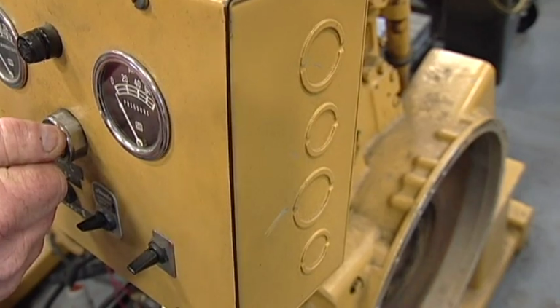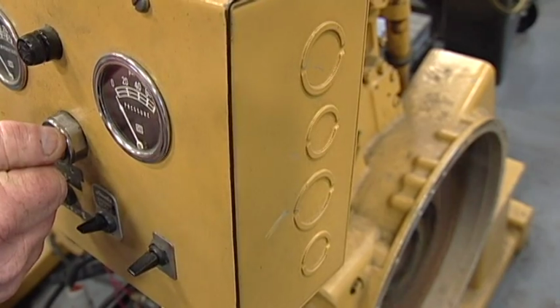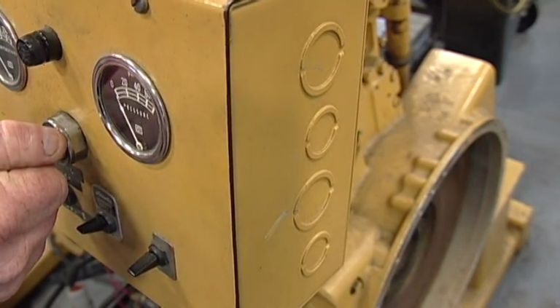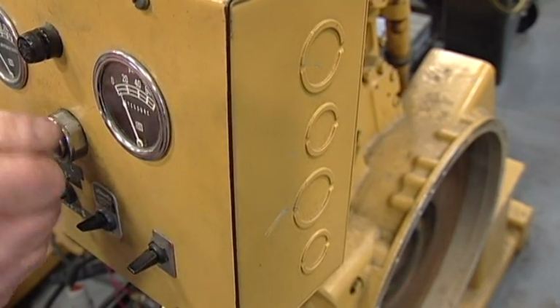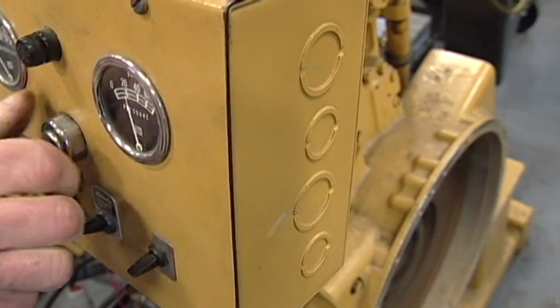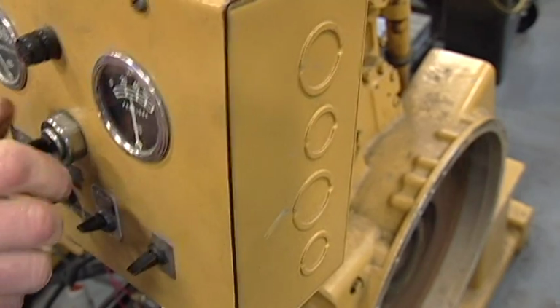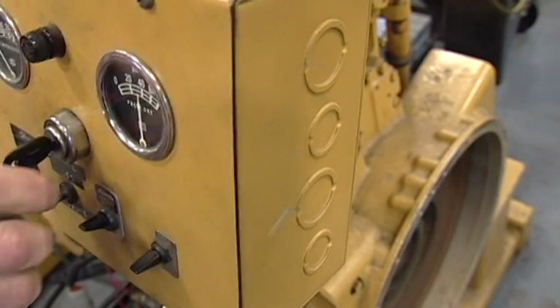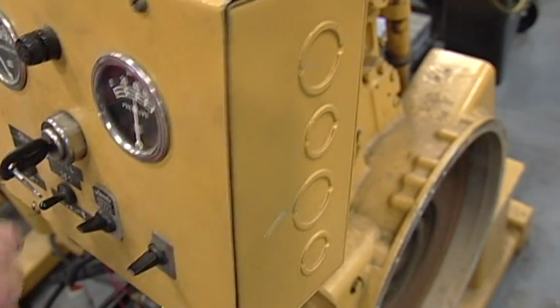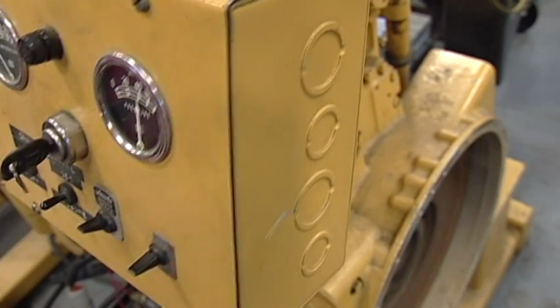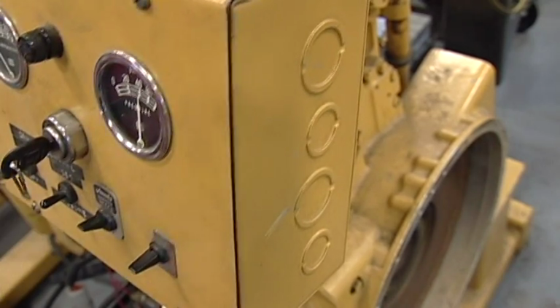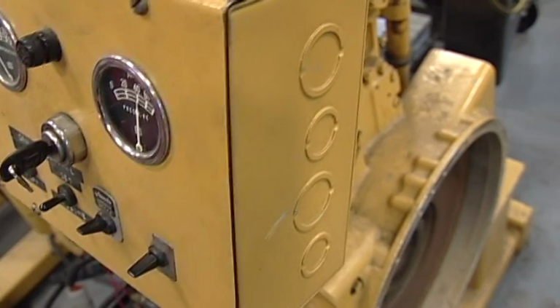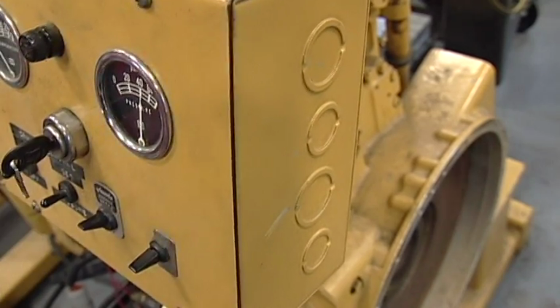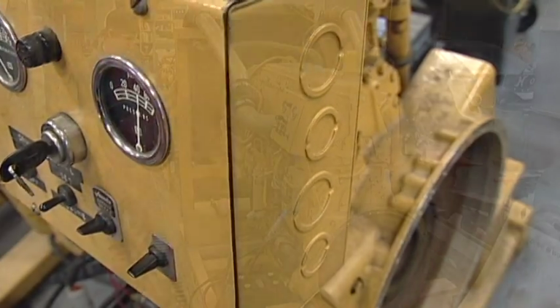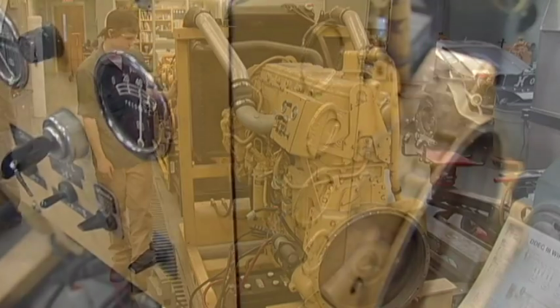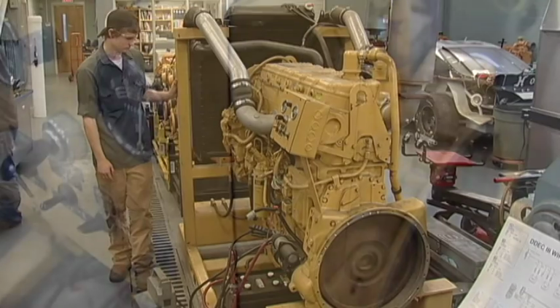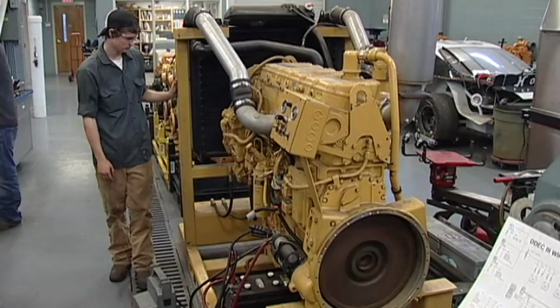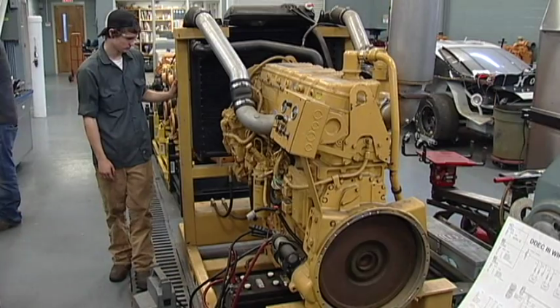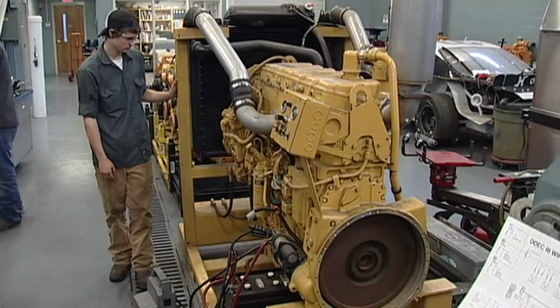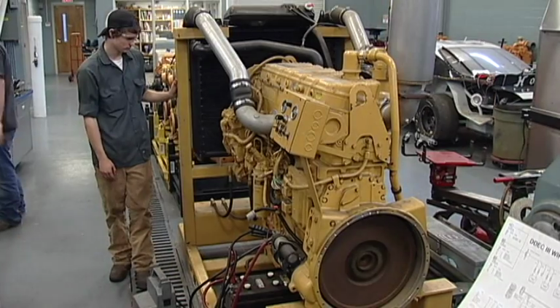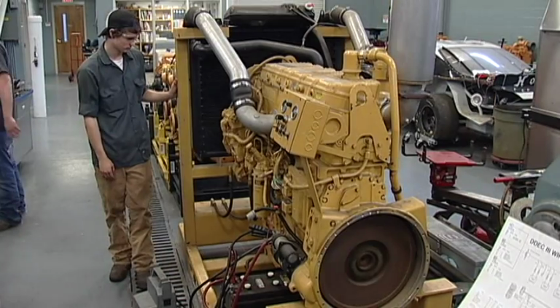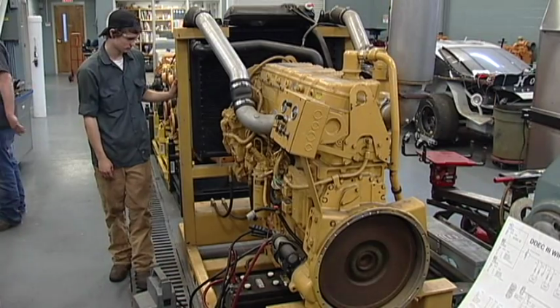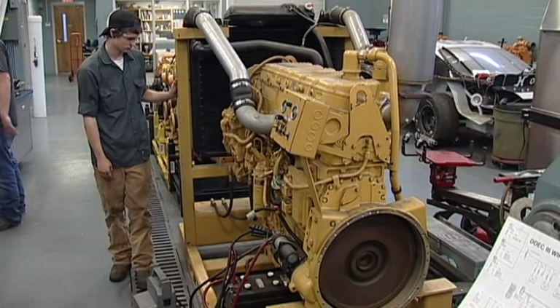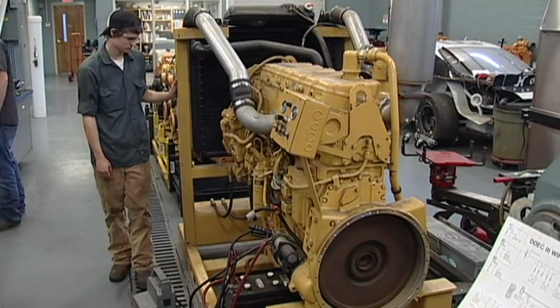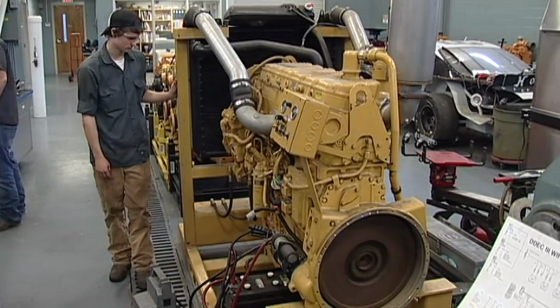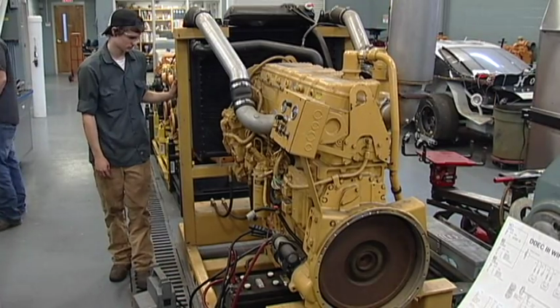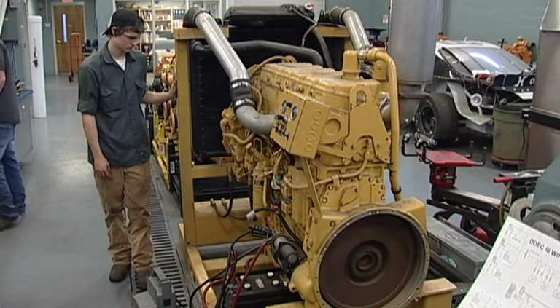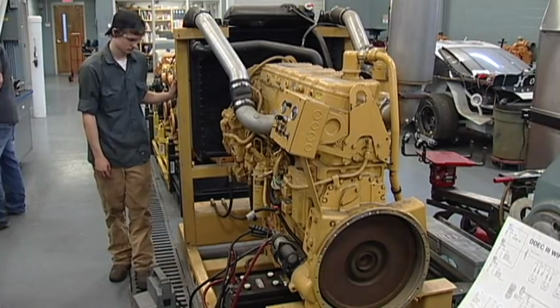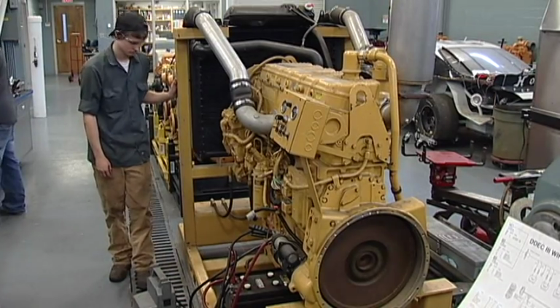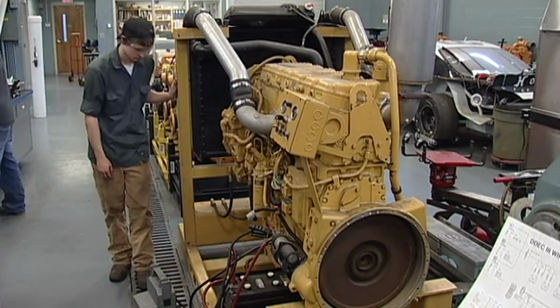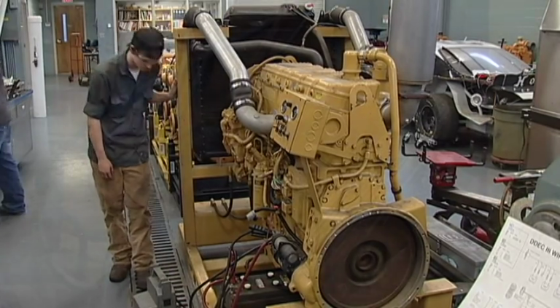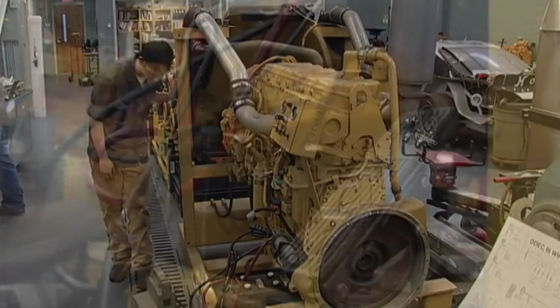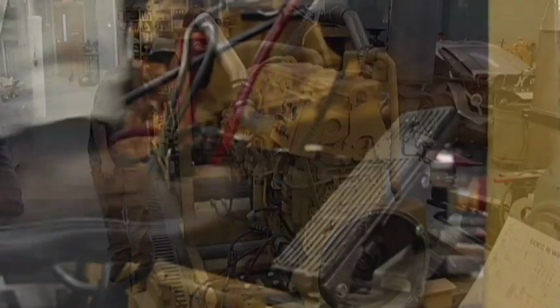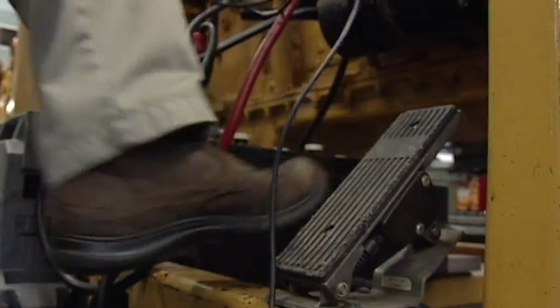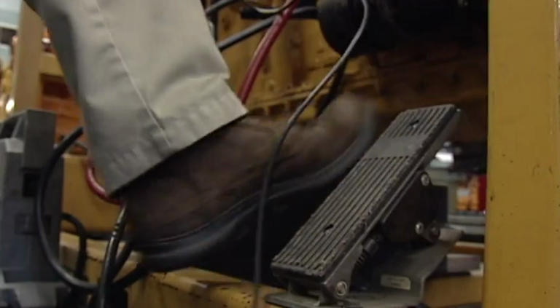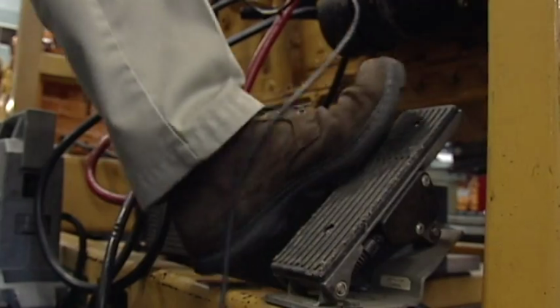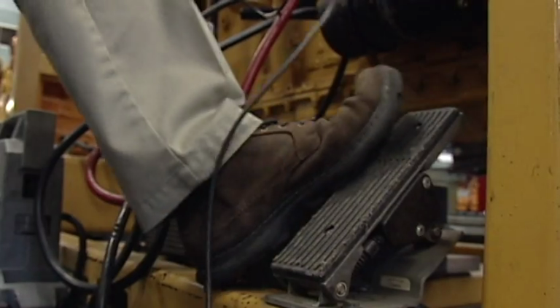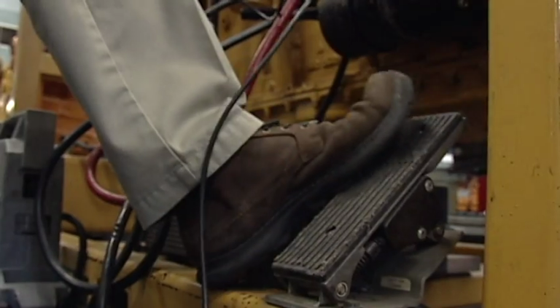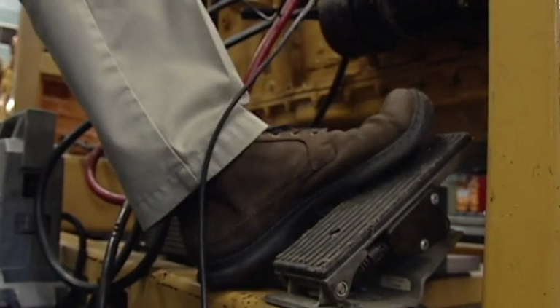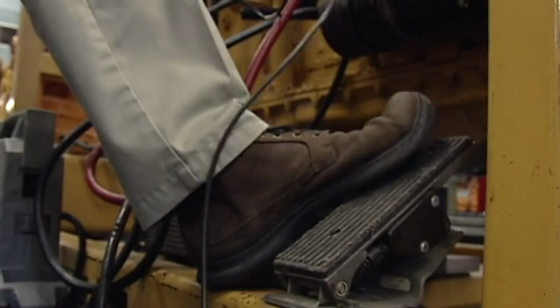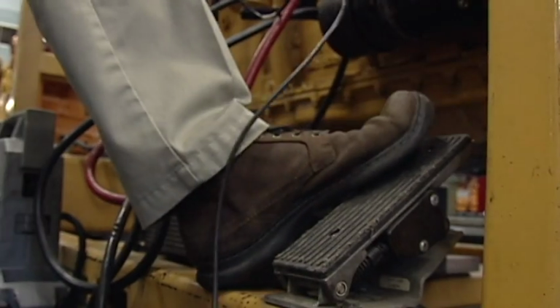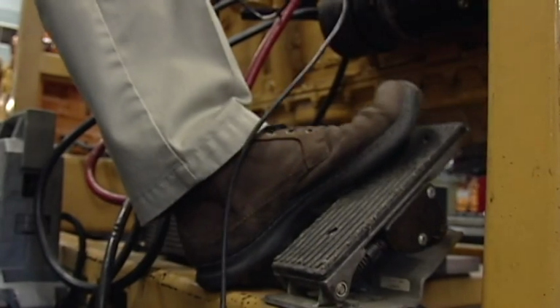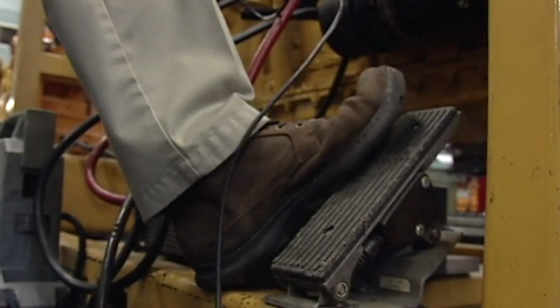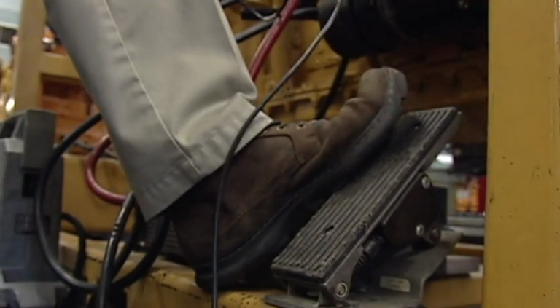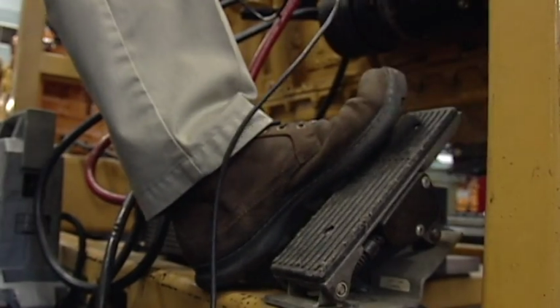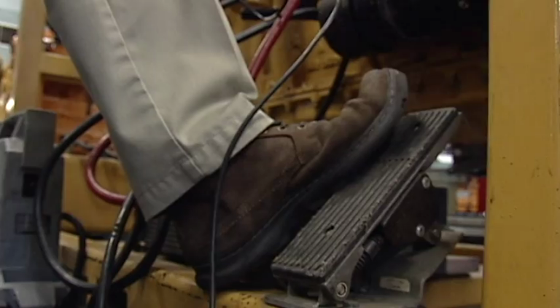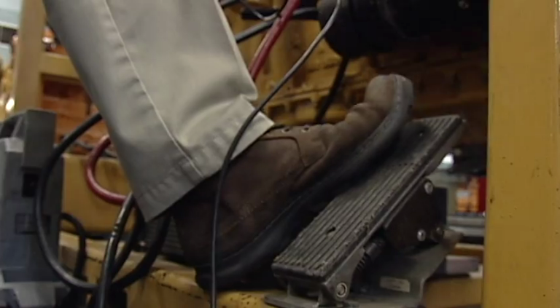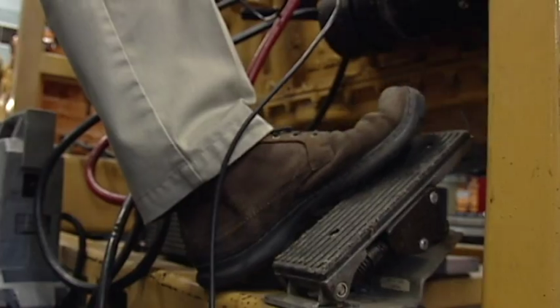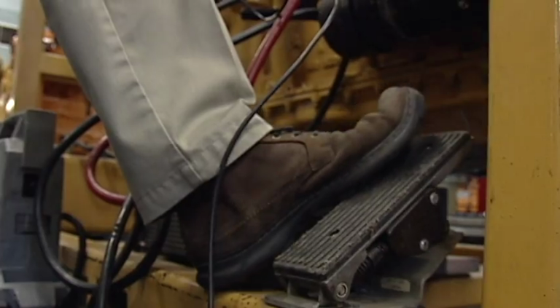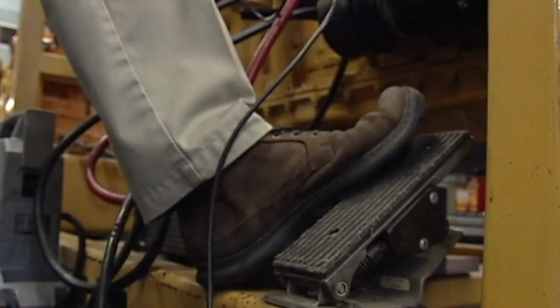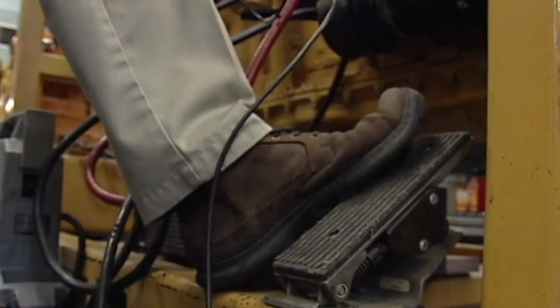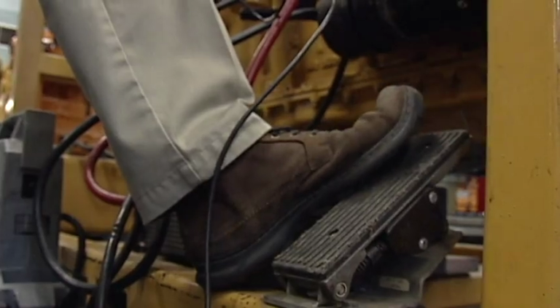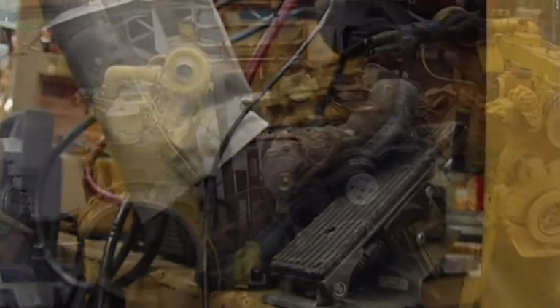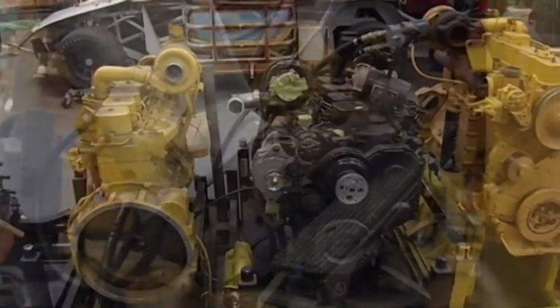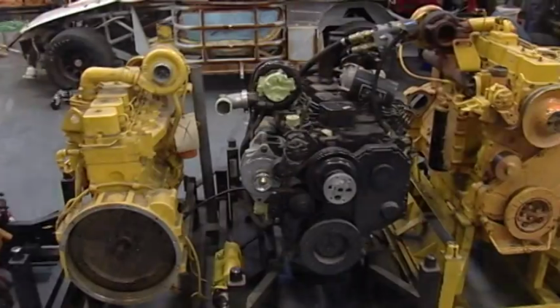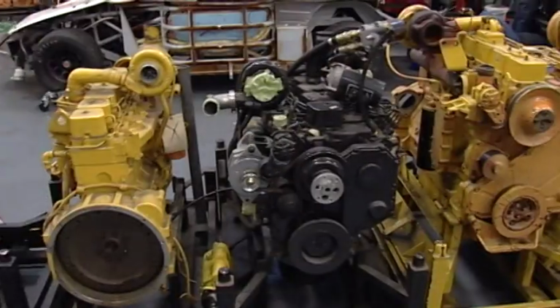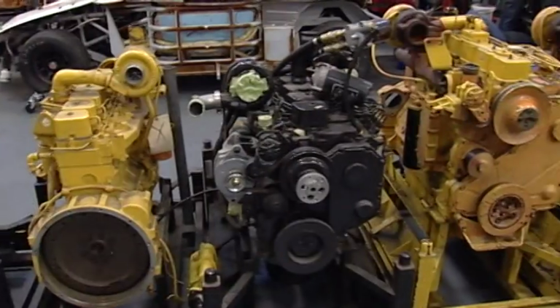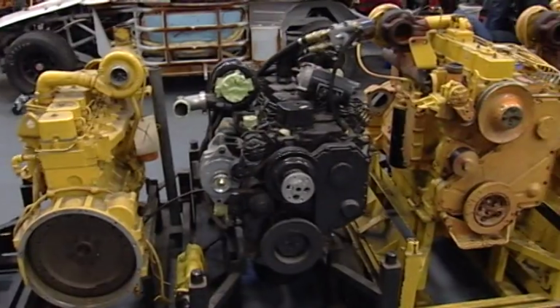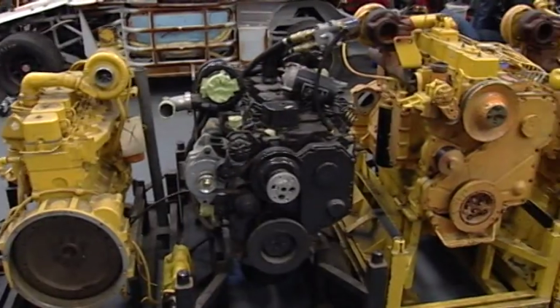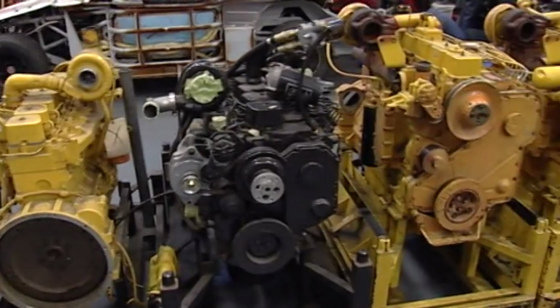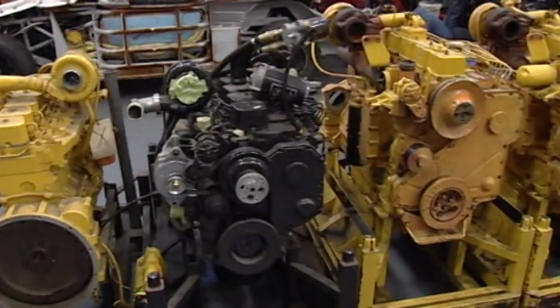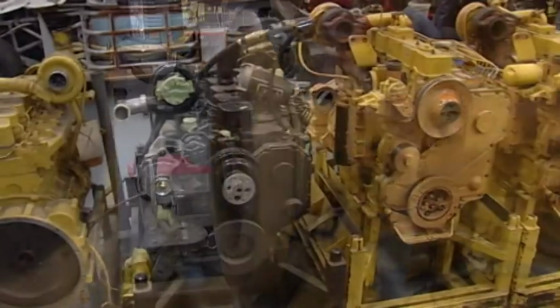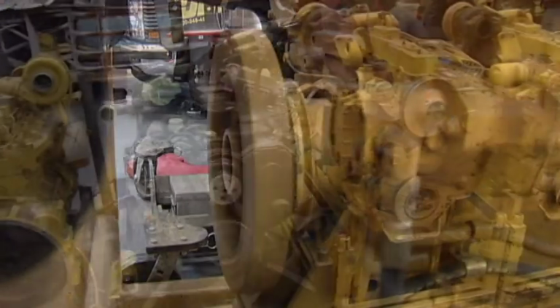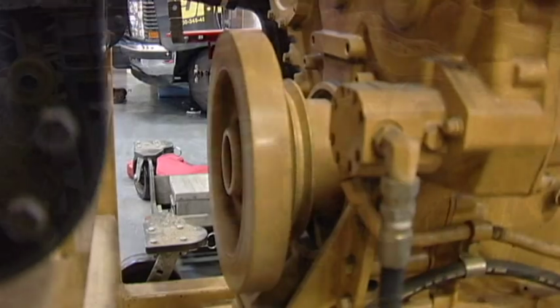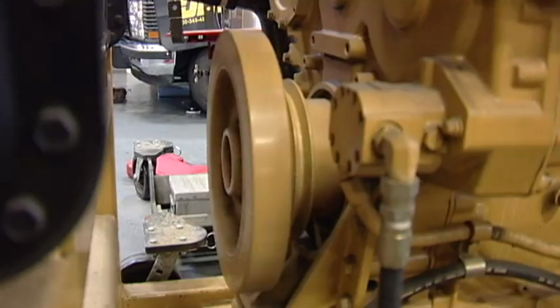Students also learn specific brands of fuel systems for engines like Caterpillar, Cummins, and Detroit Diesel.